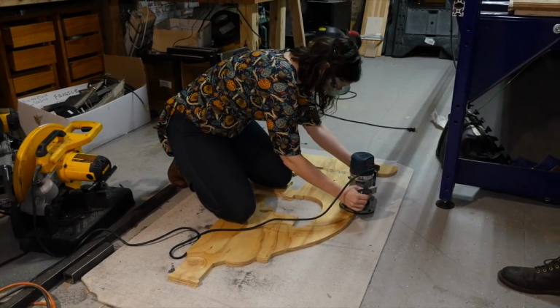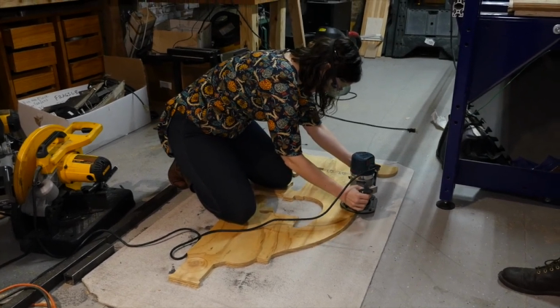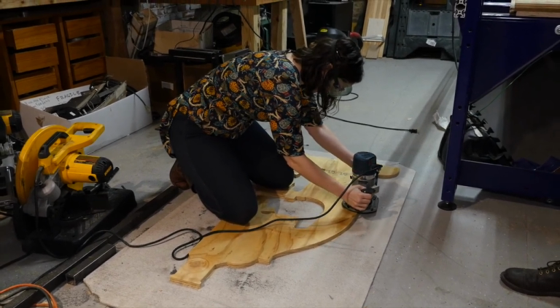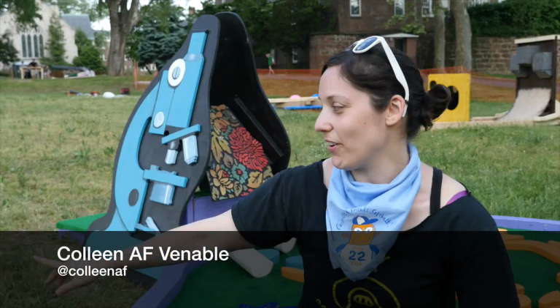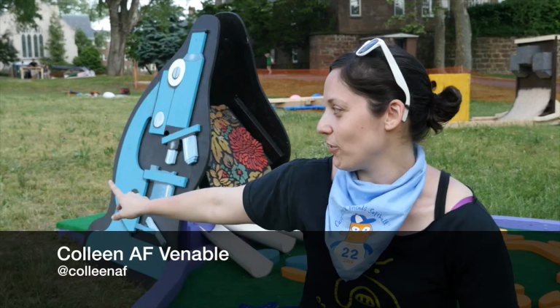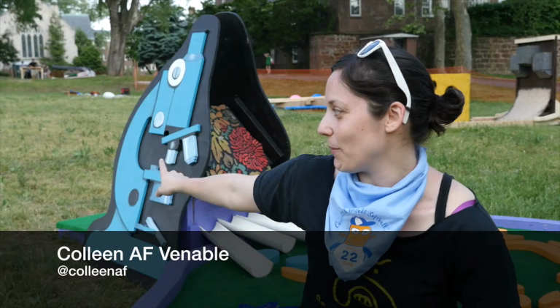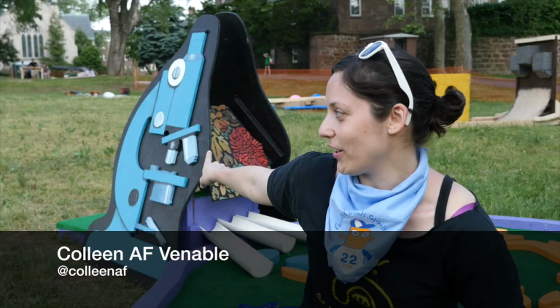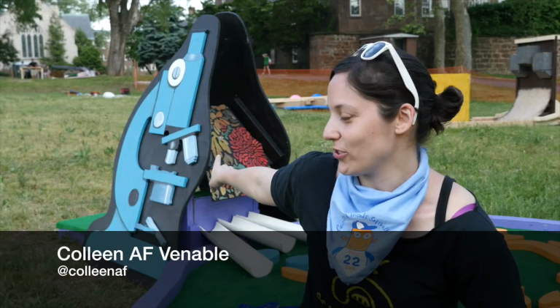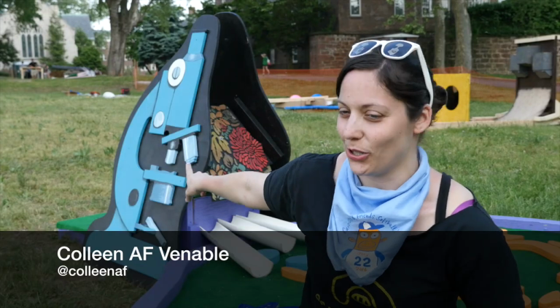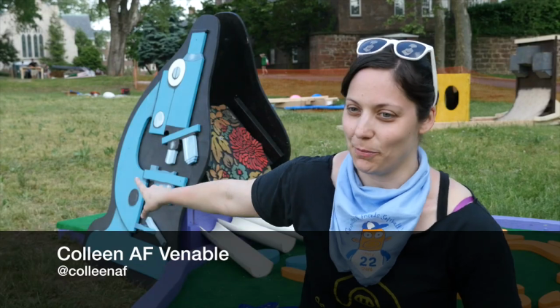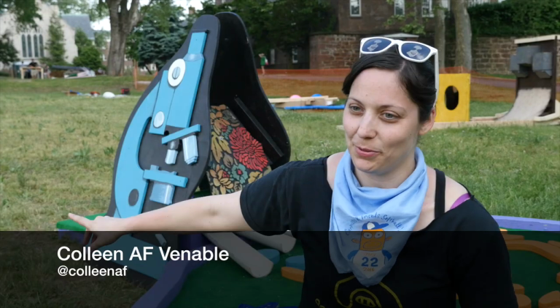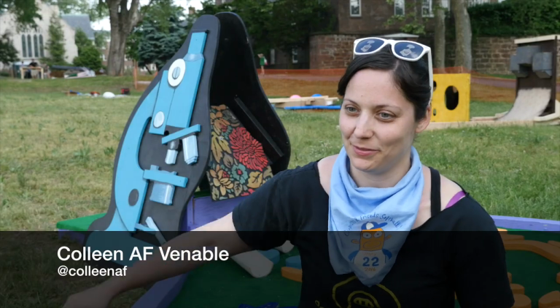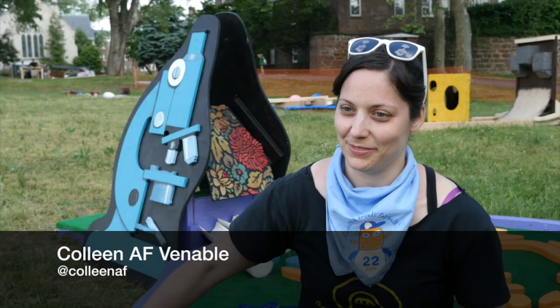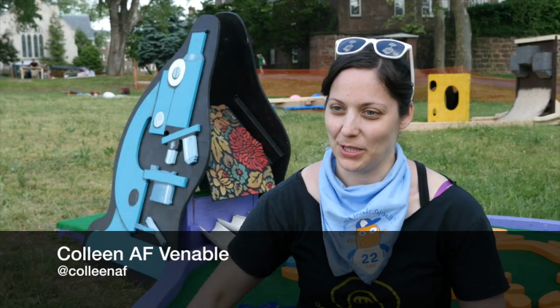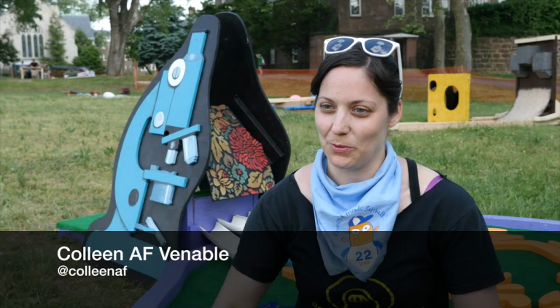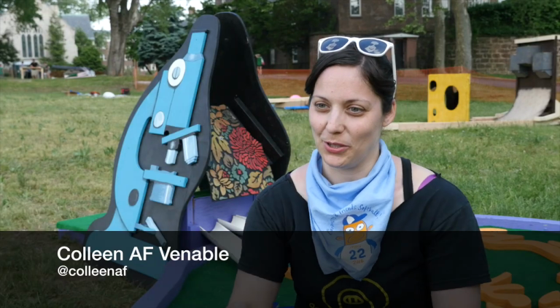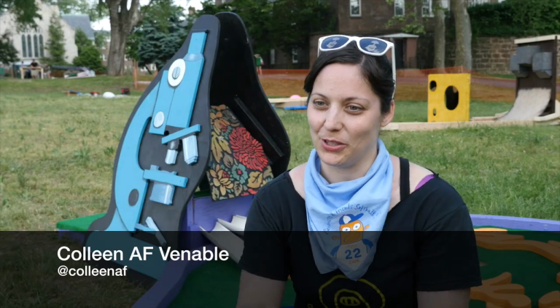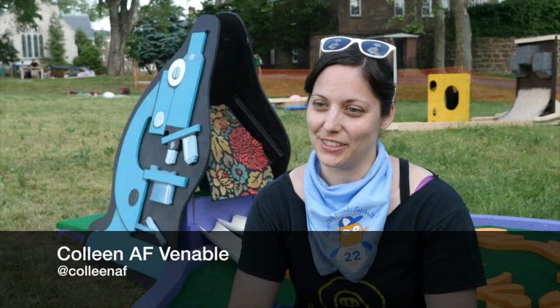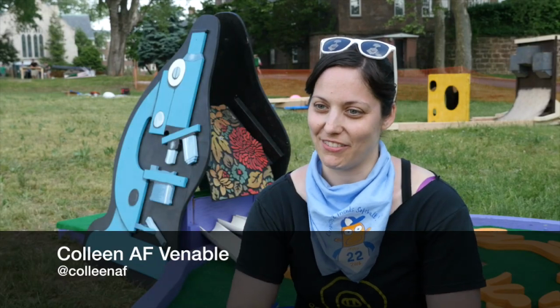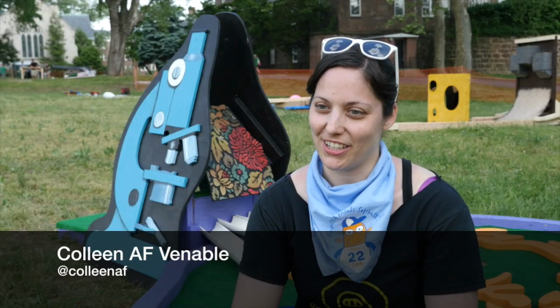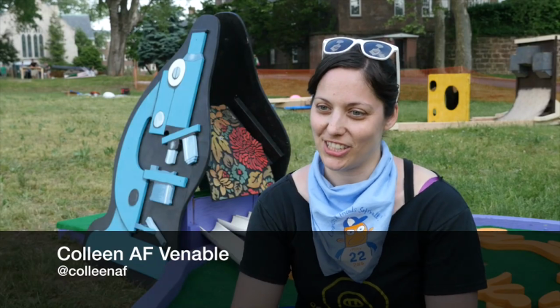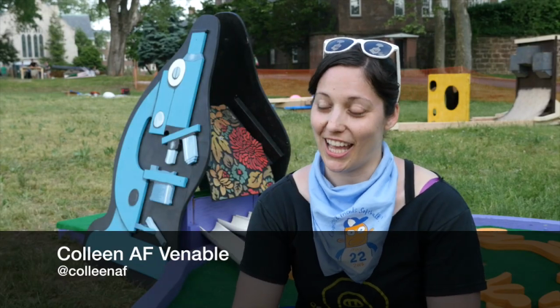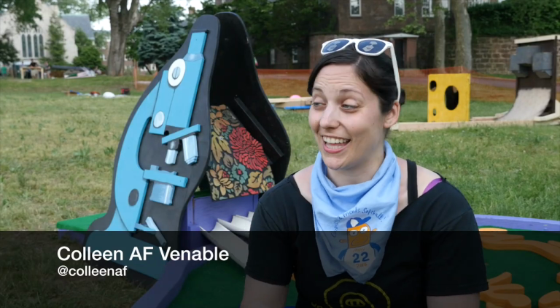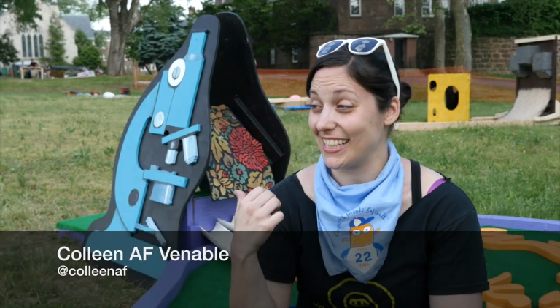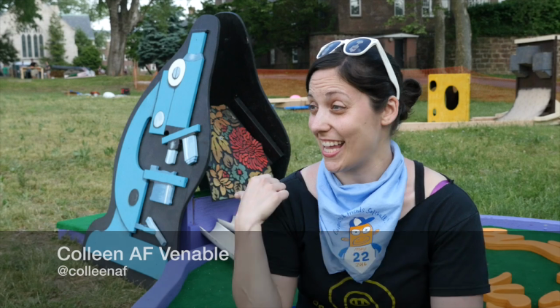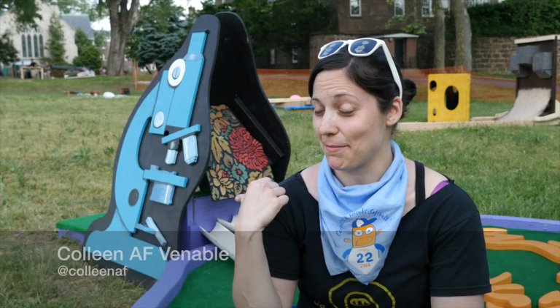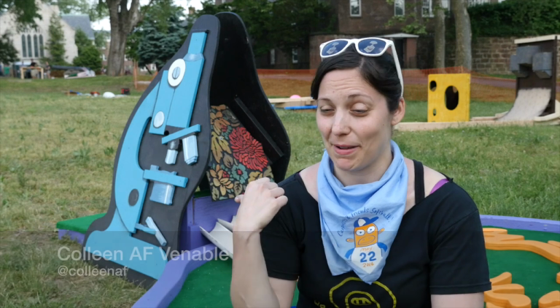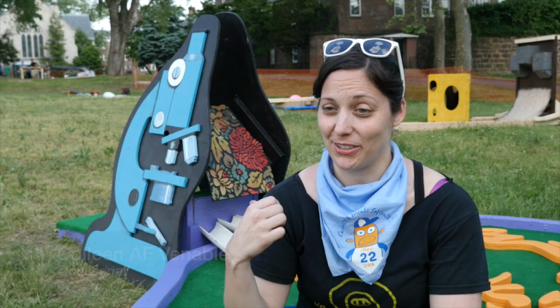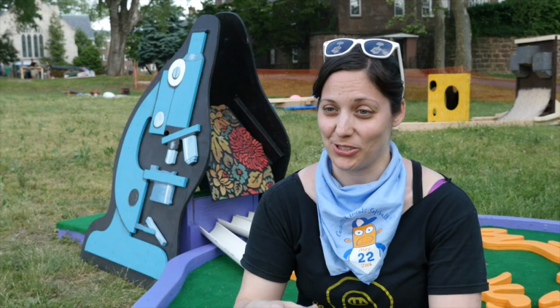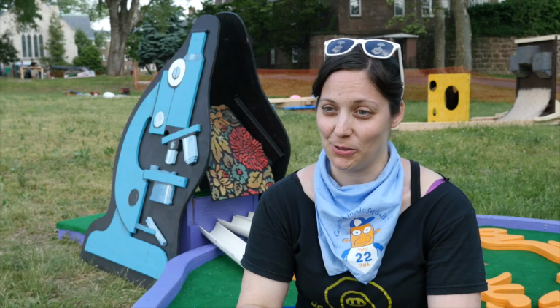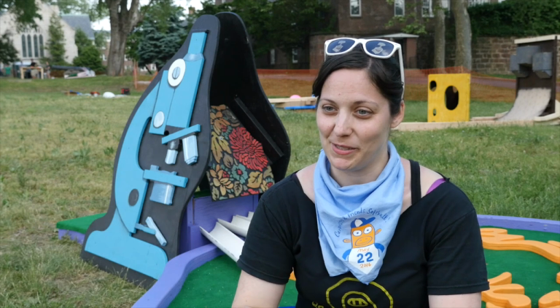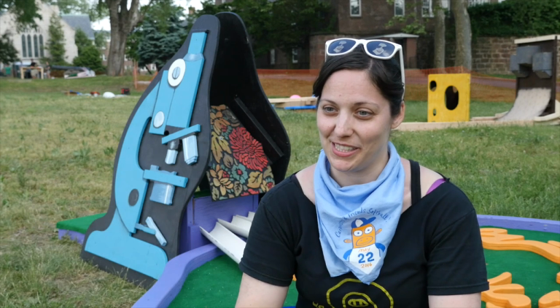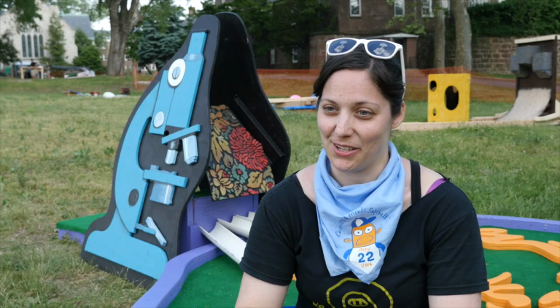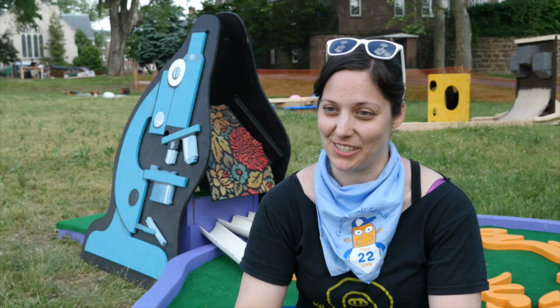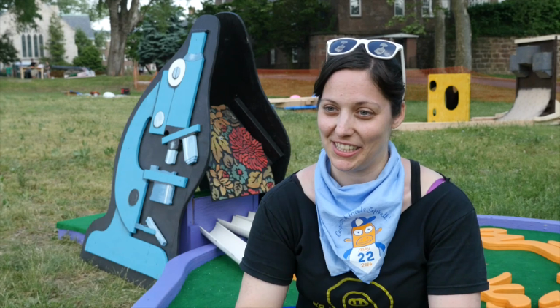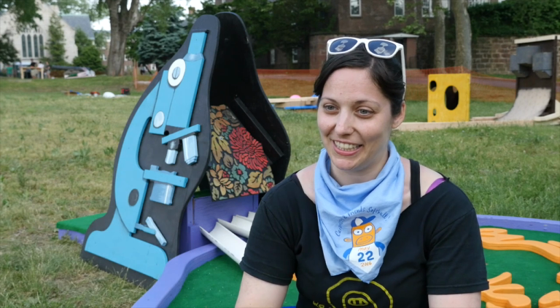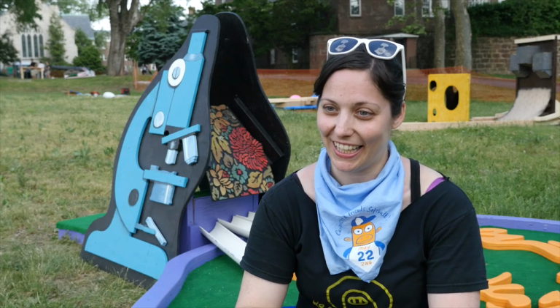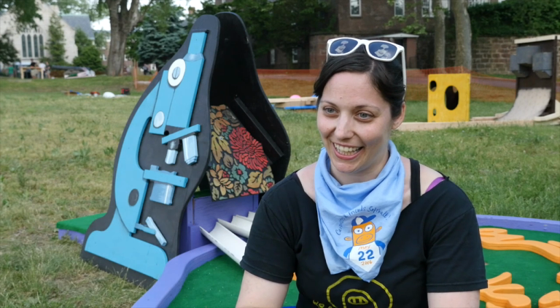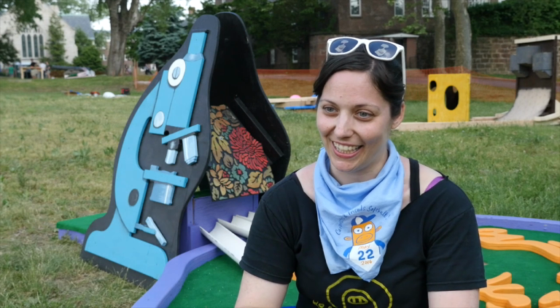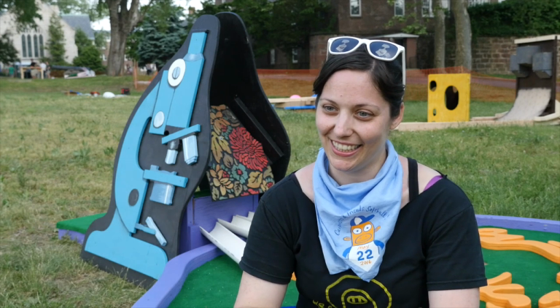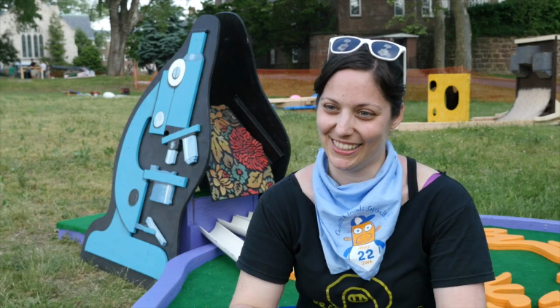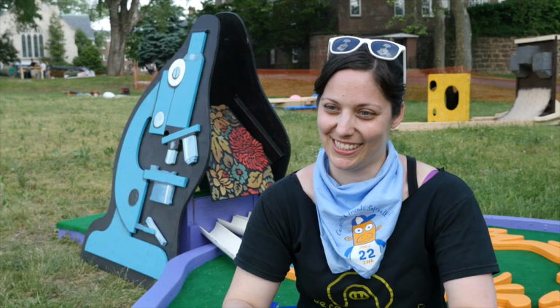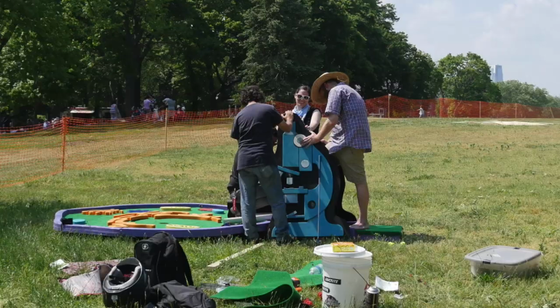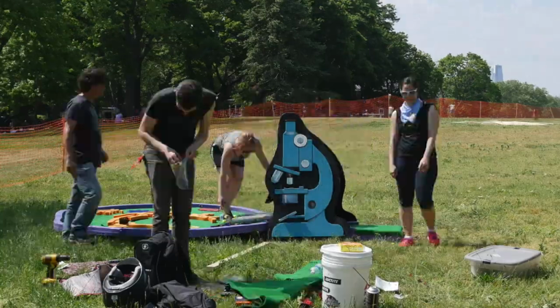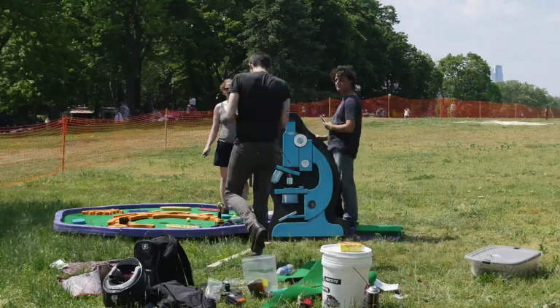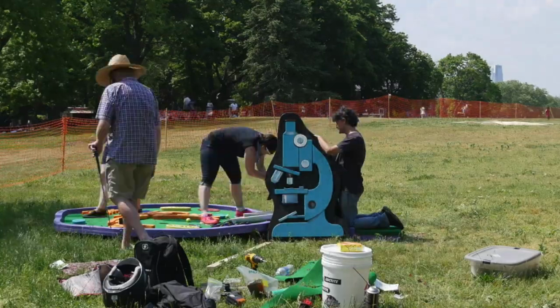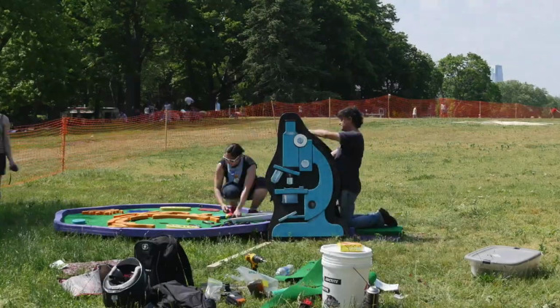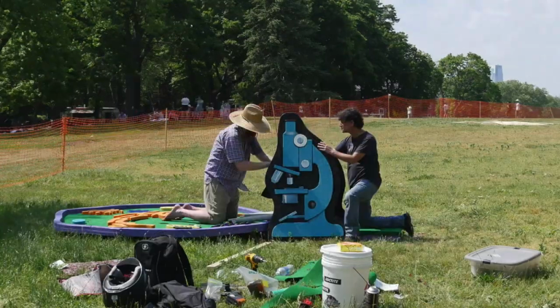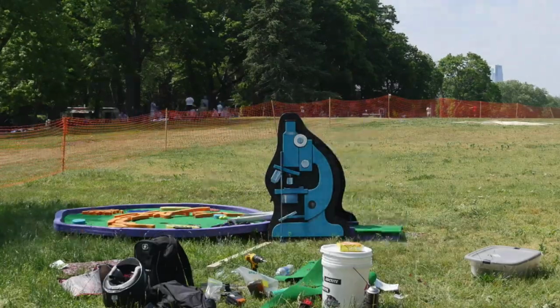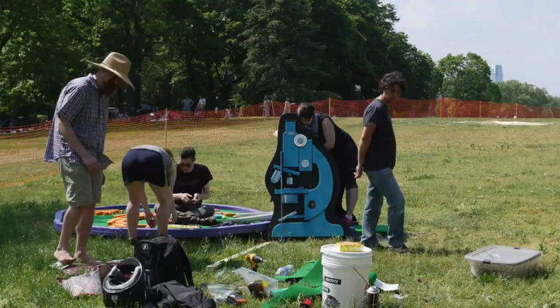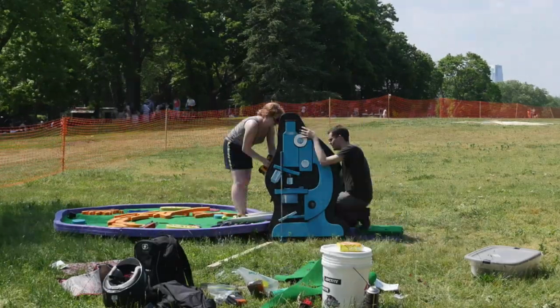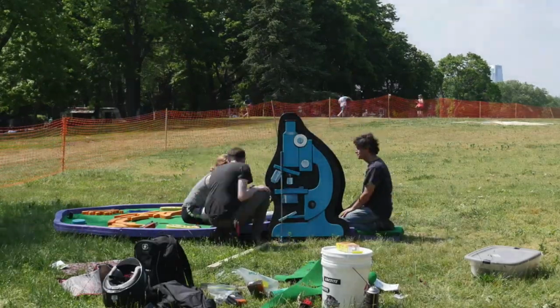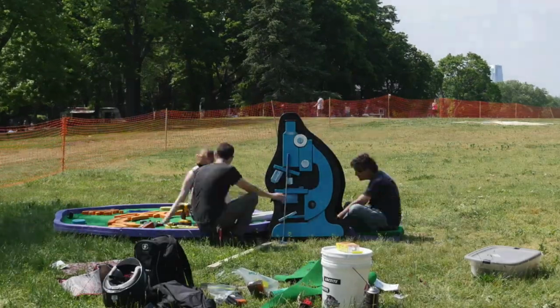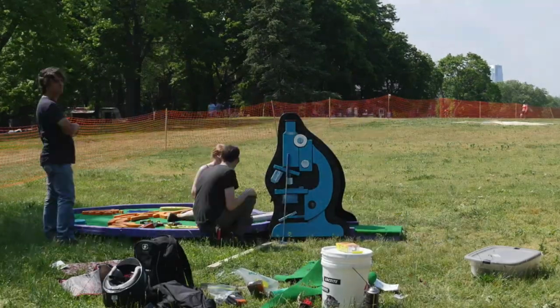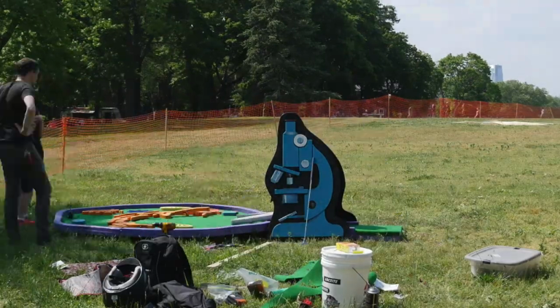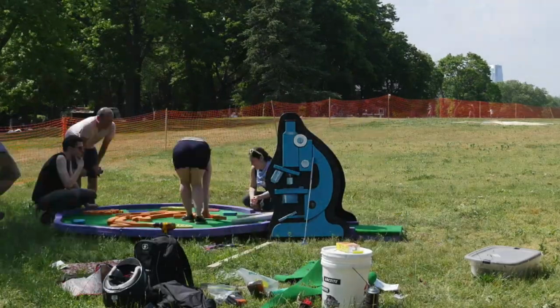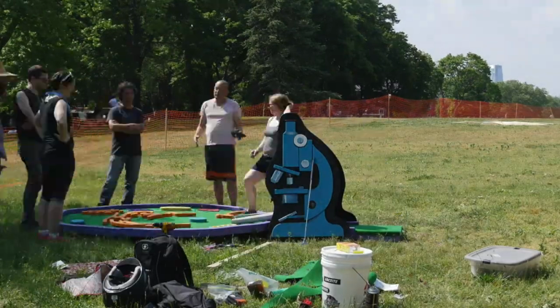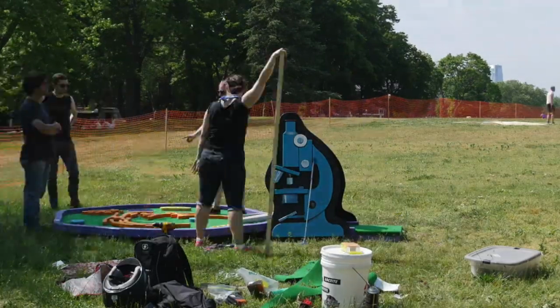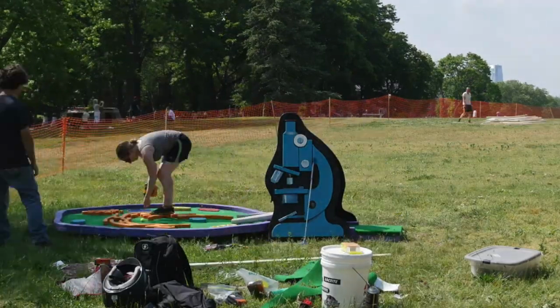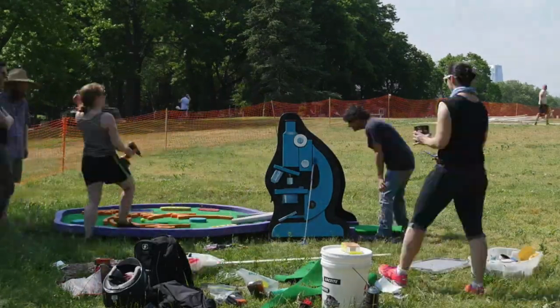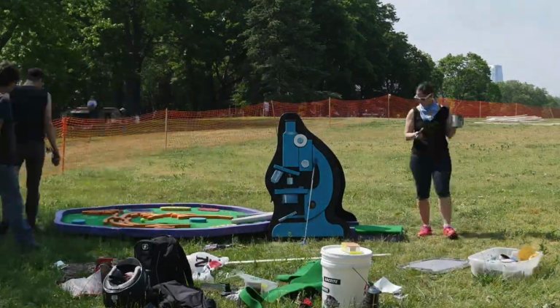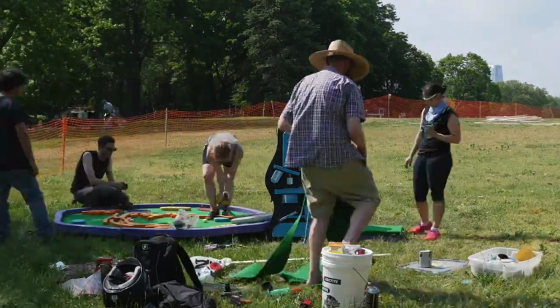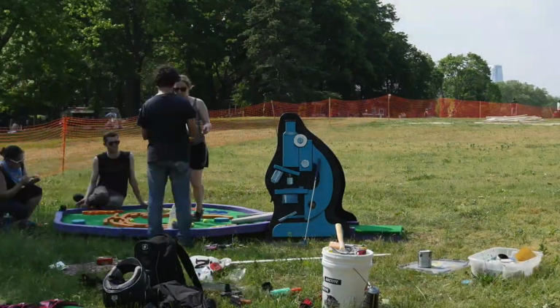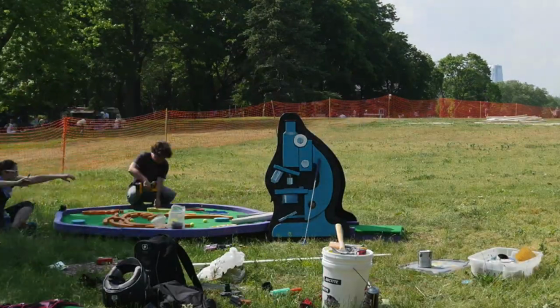This is my favorite microscope in the world. I've actually had that exact microscope since I was a little kid, so it was painted based on my childhood microscope.